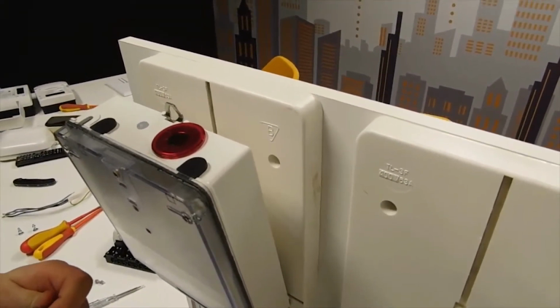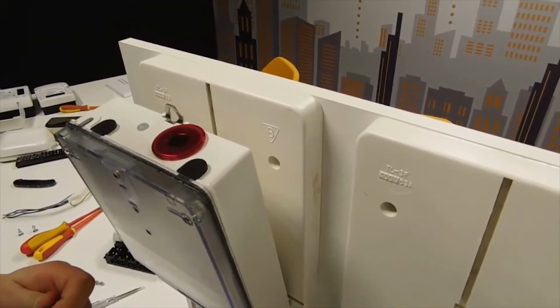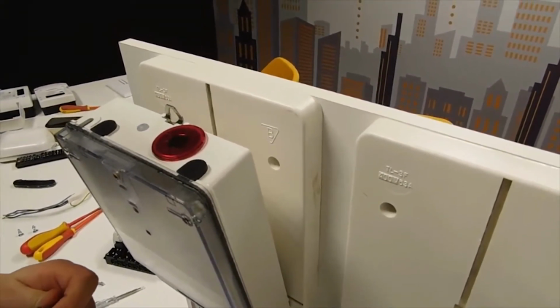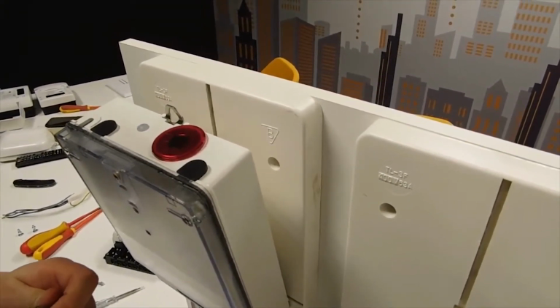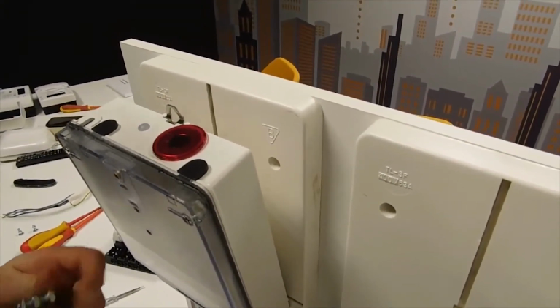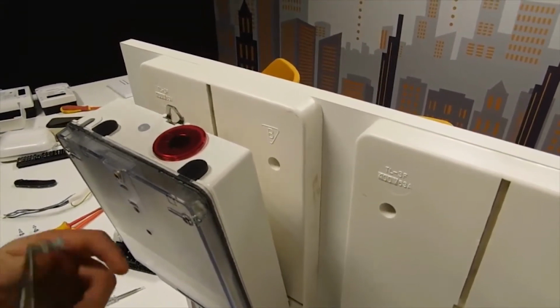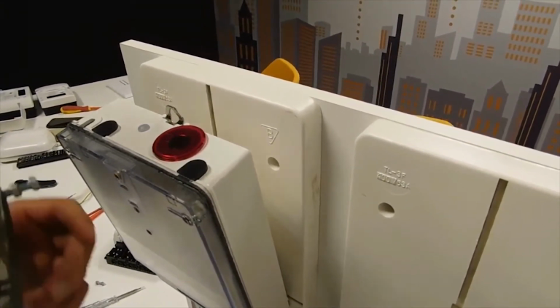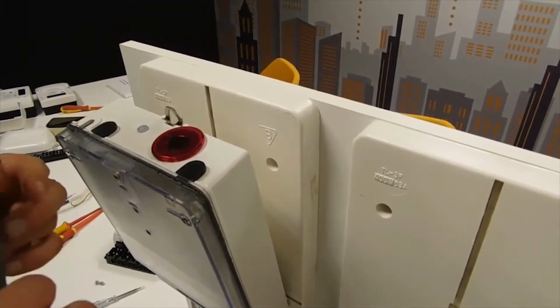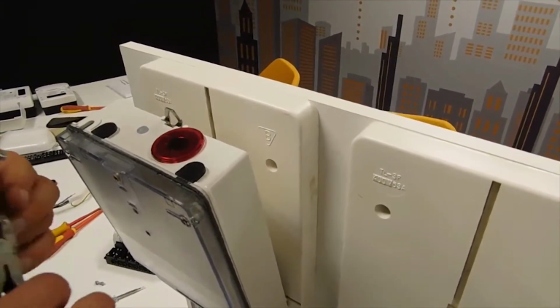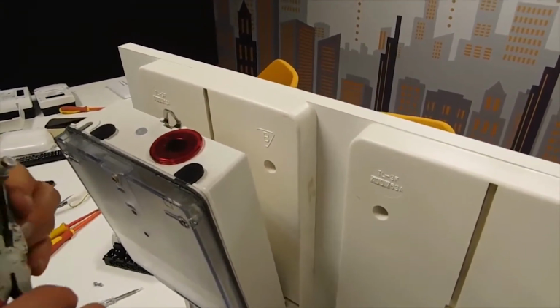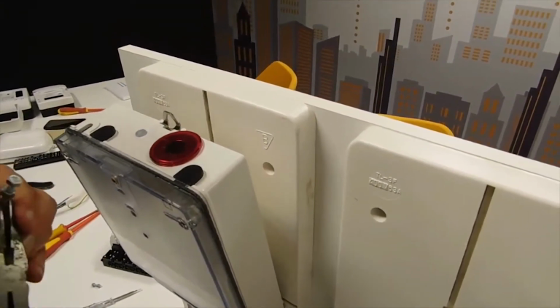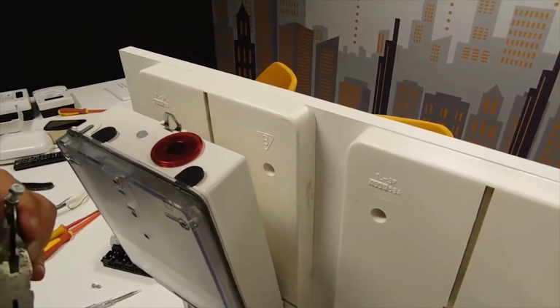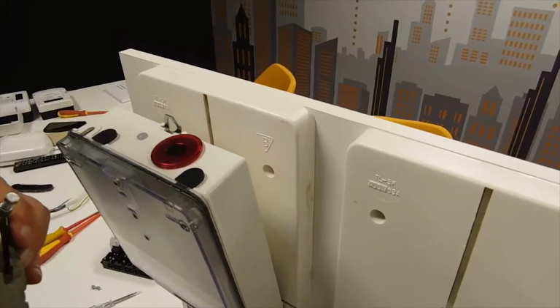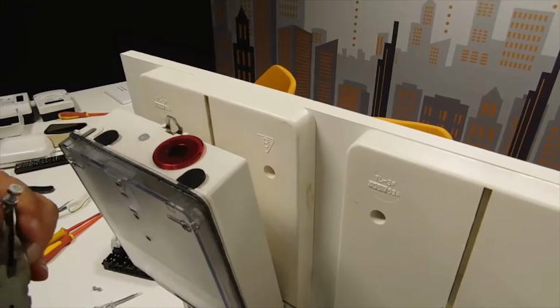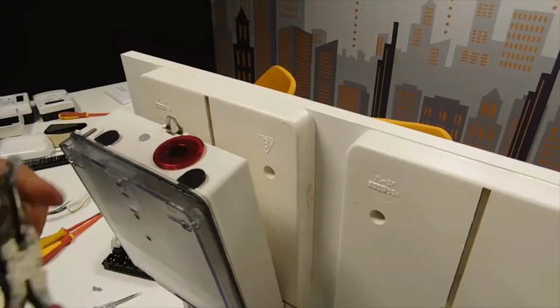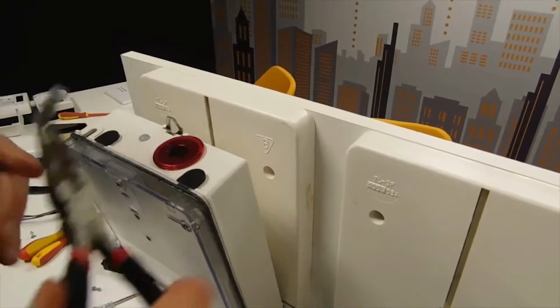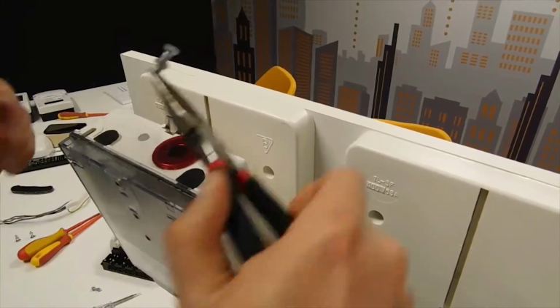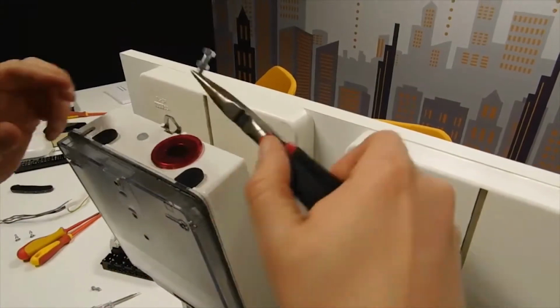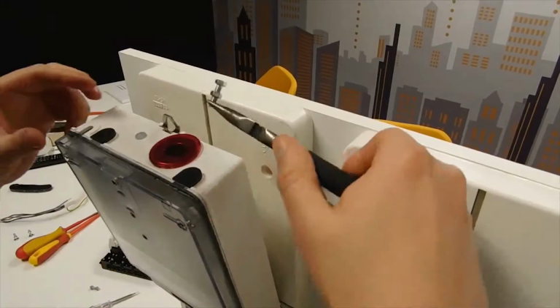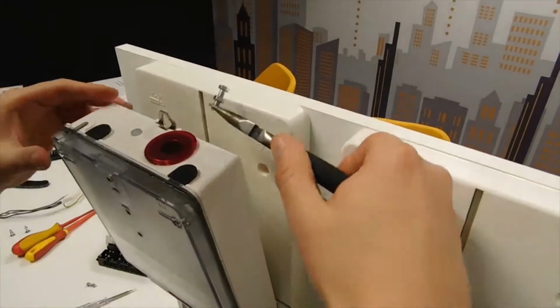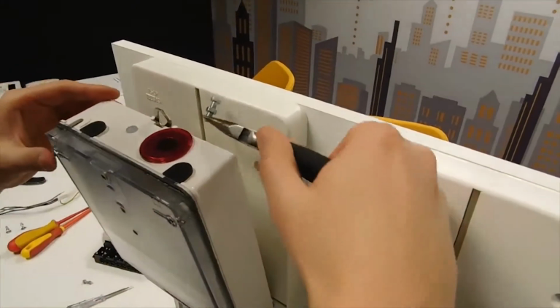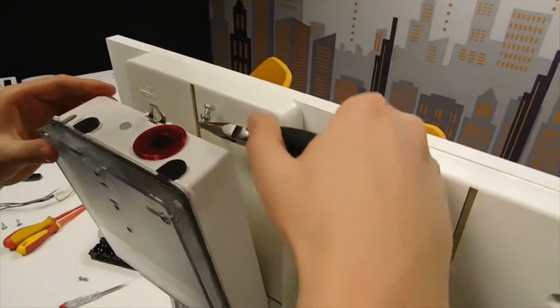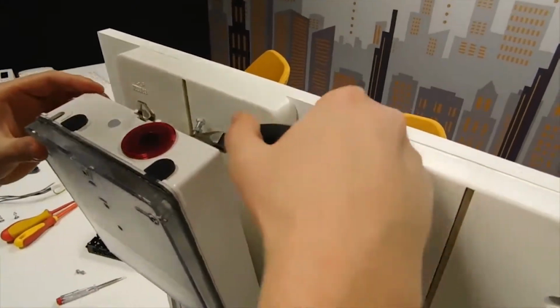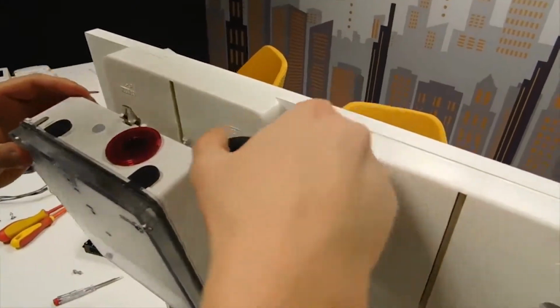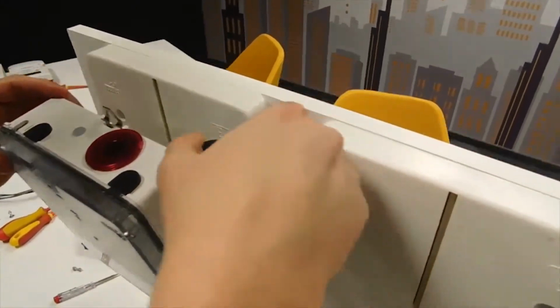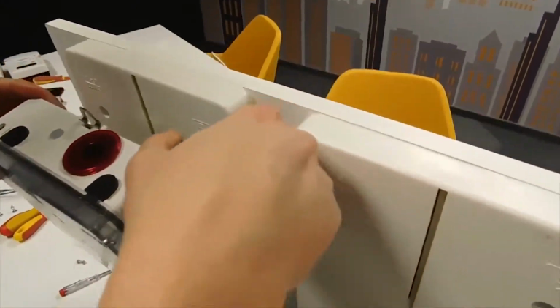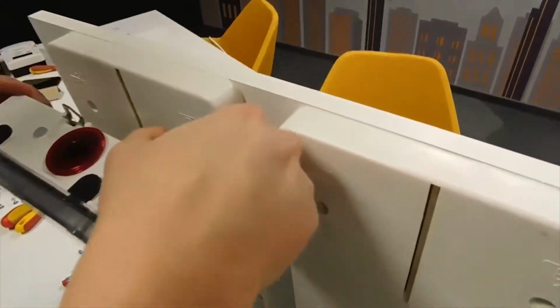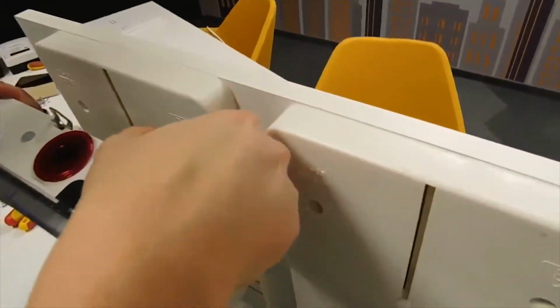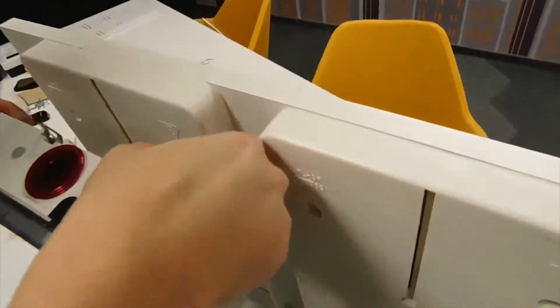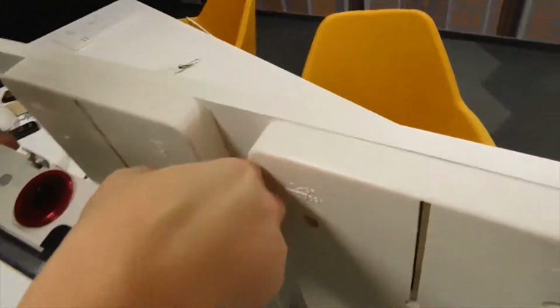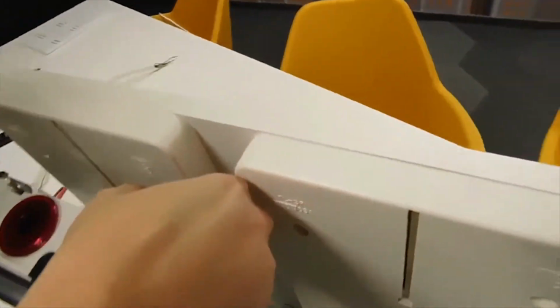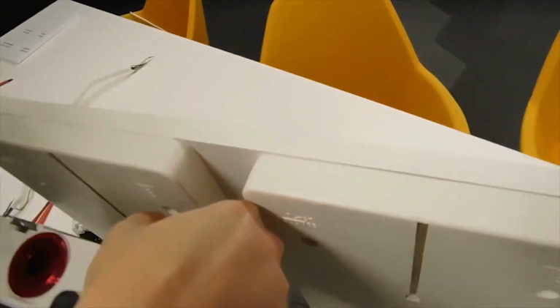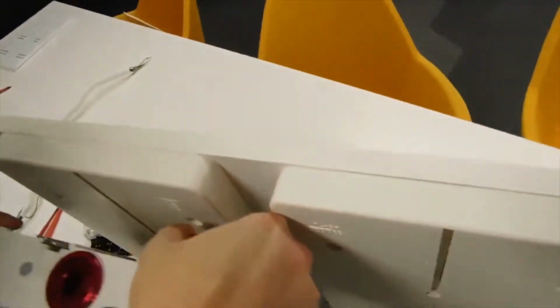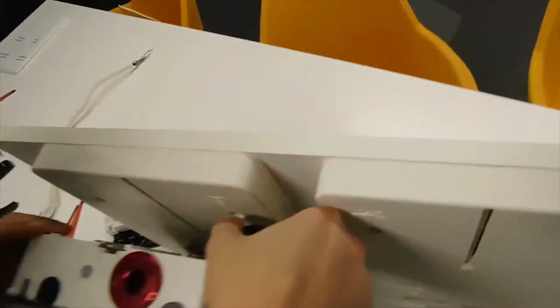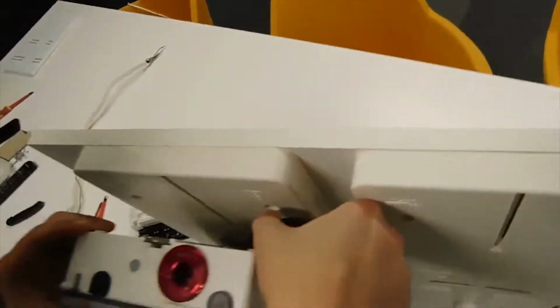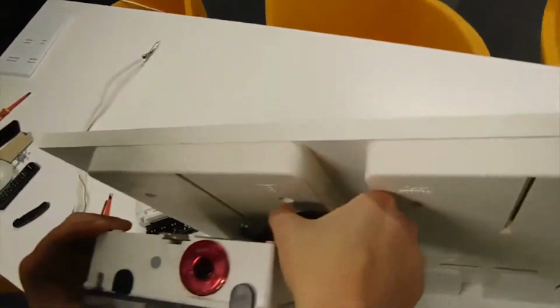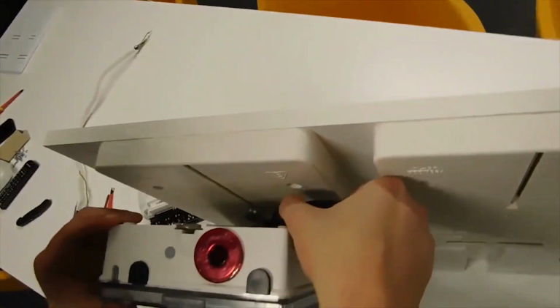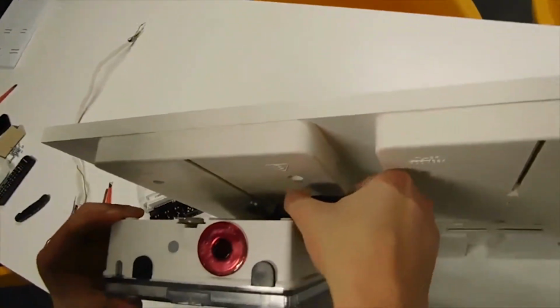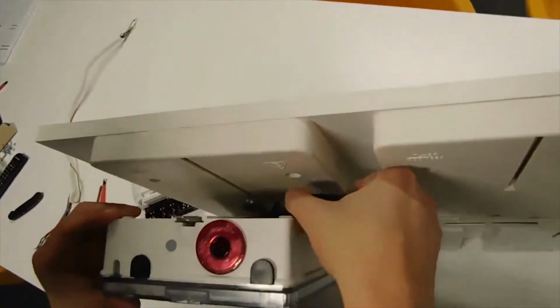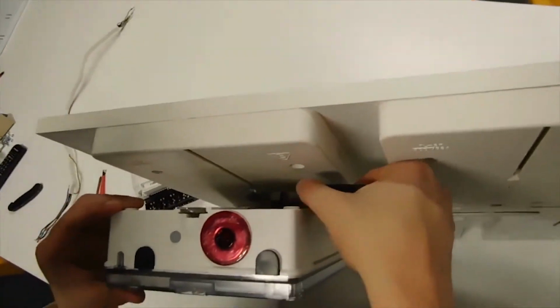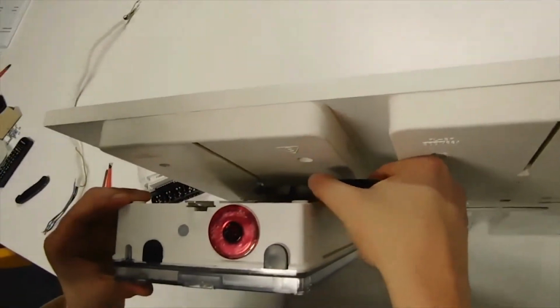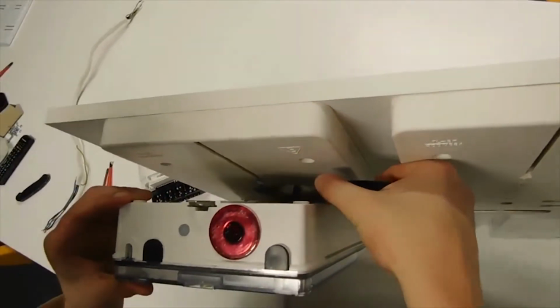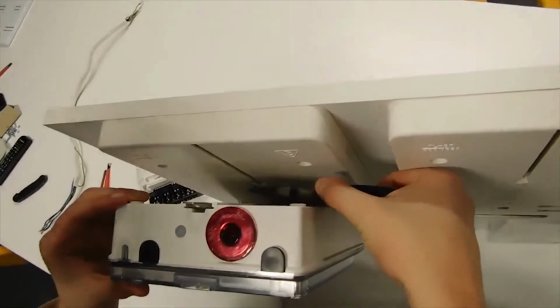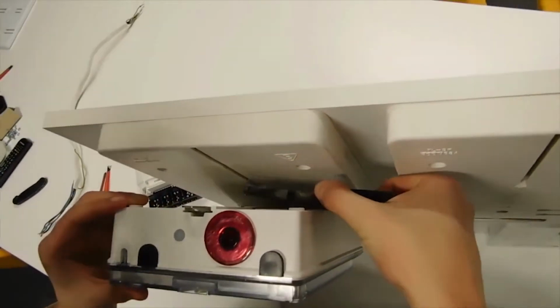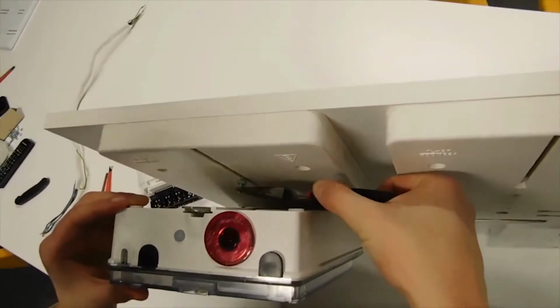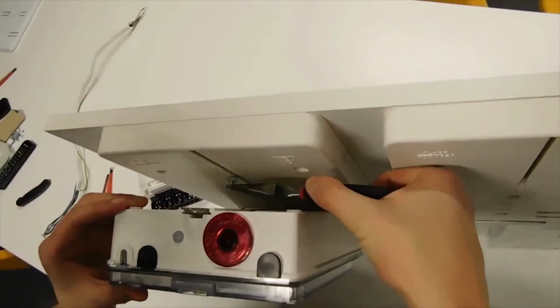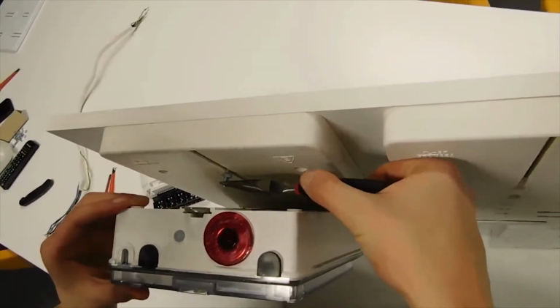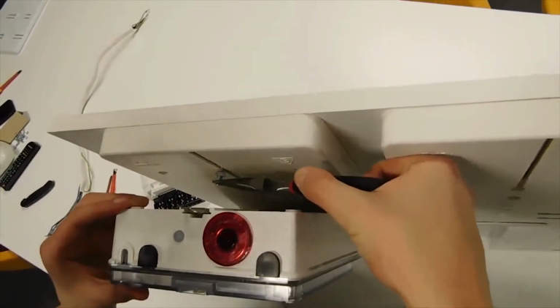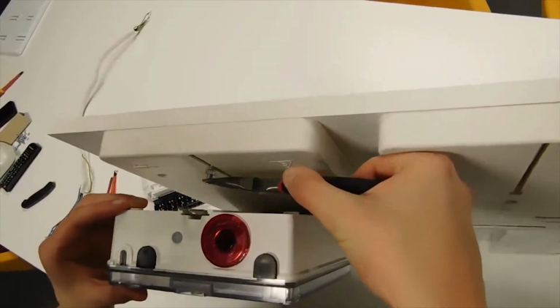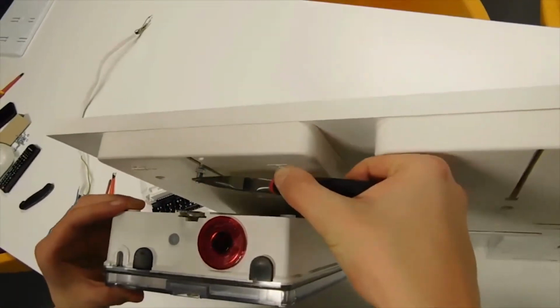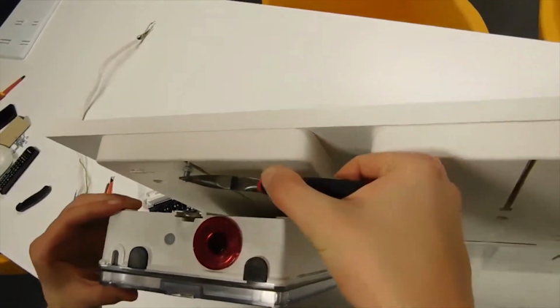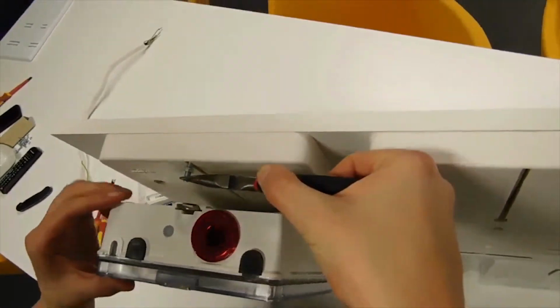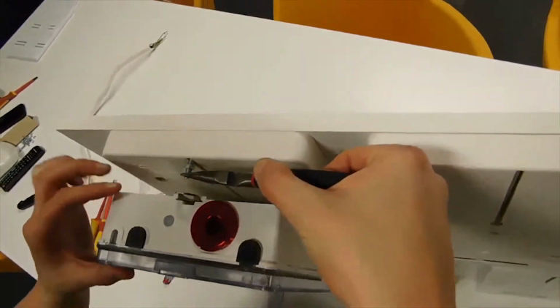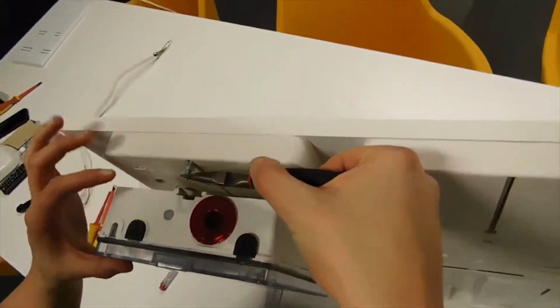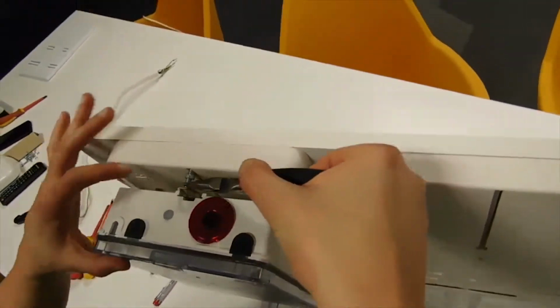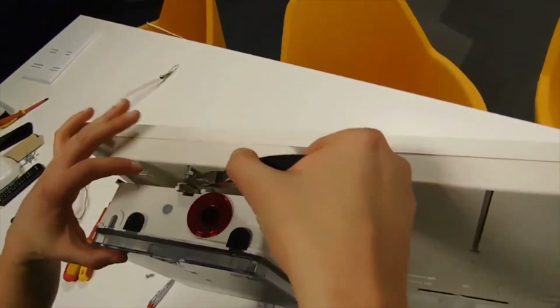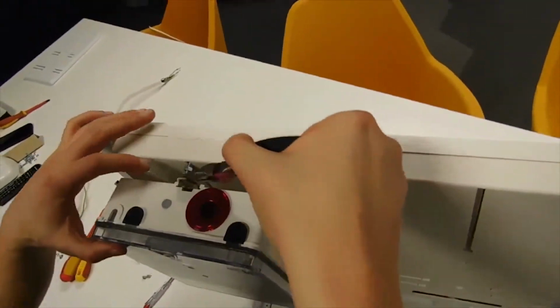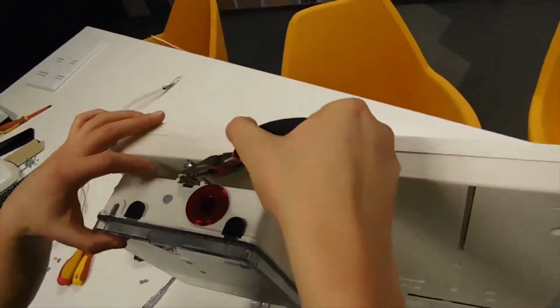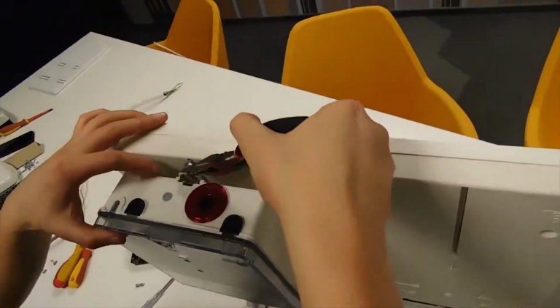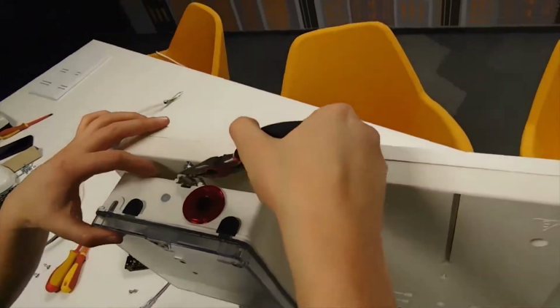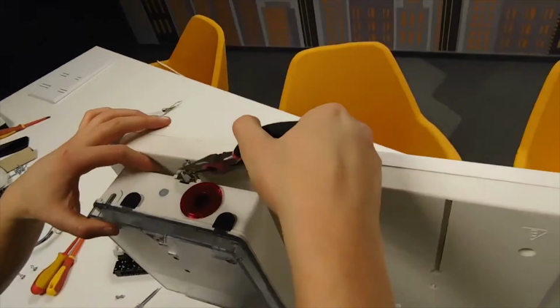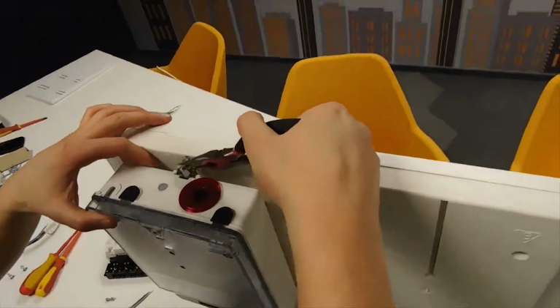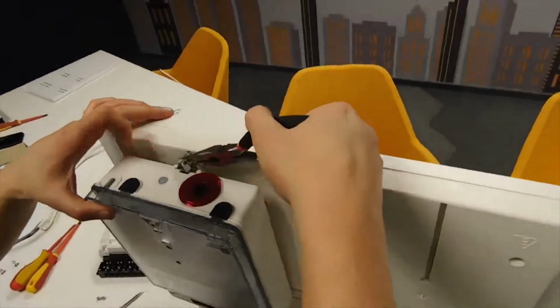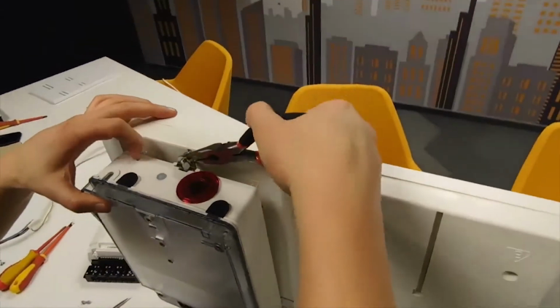As you can see, after mounting the lower screws we start to install the upper screw. That's it.